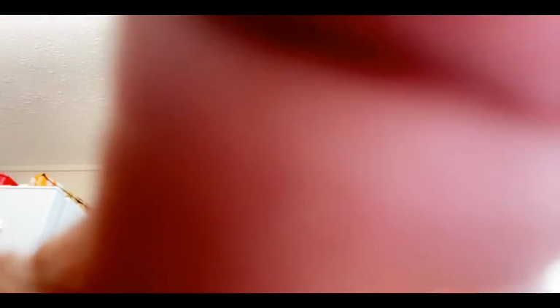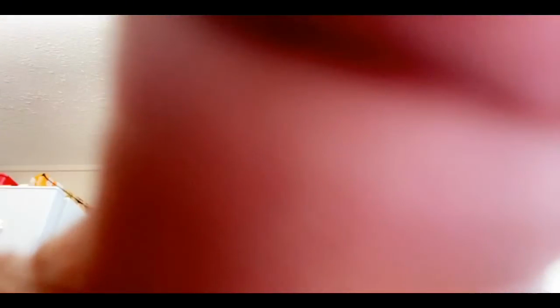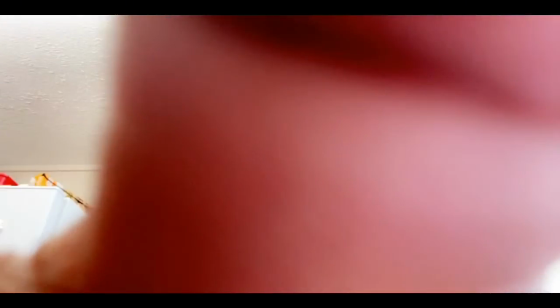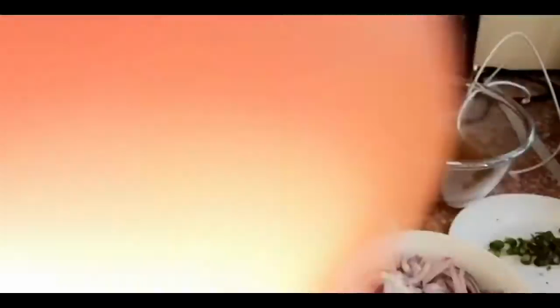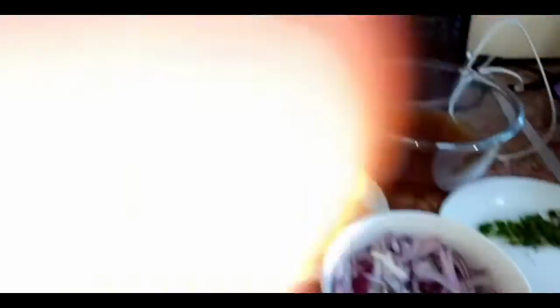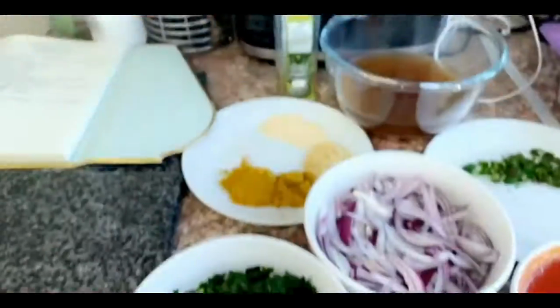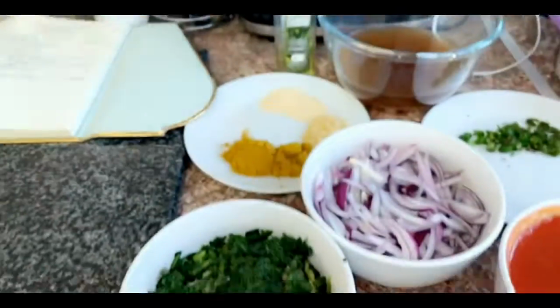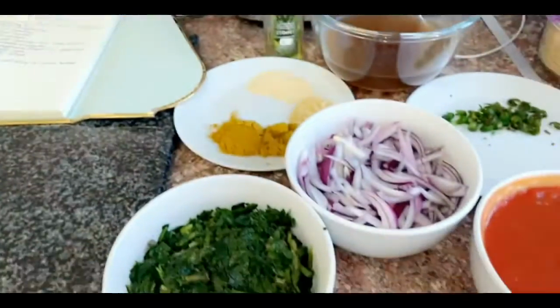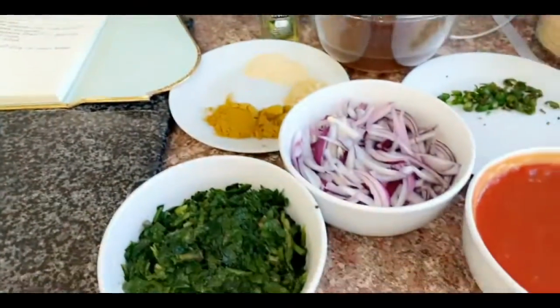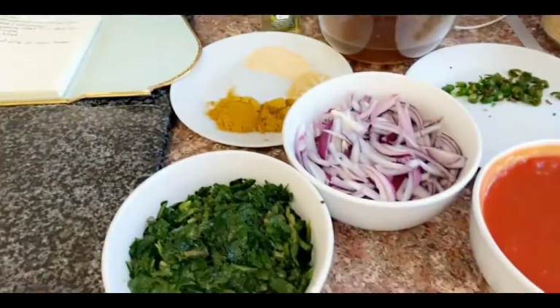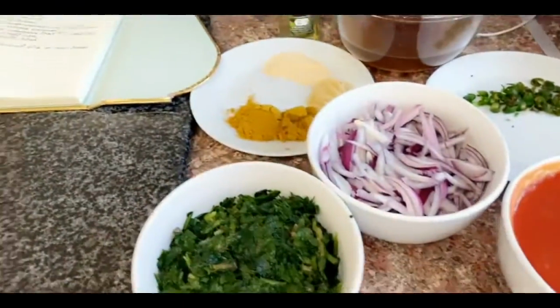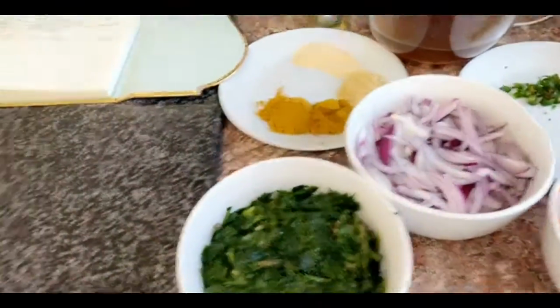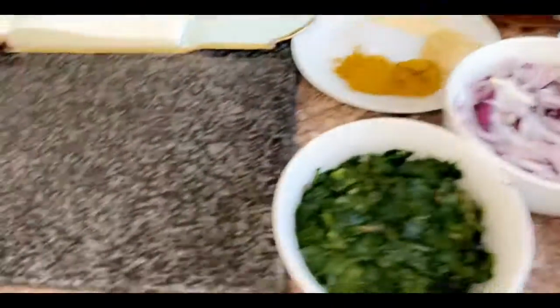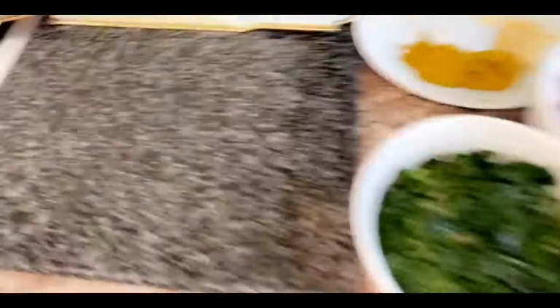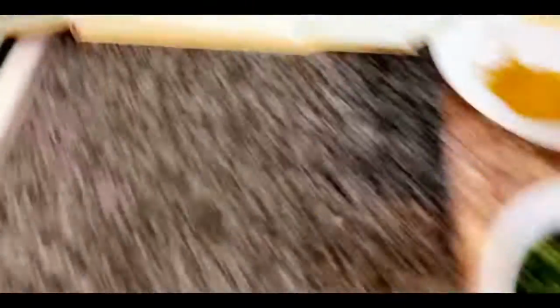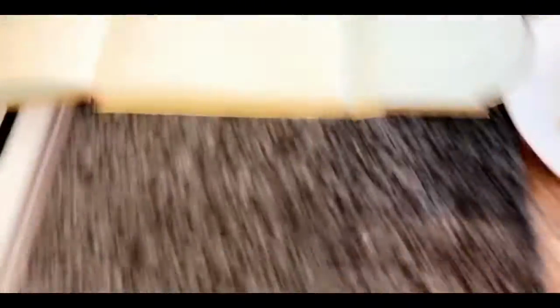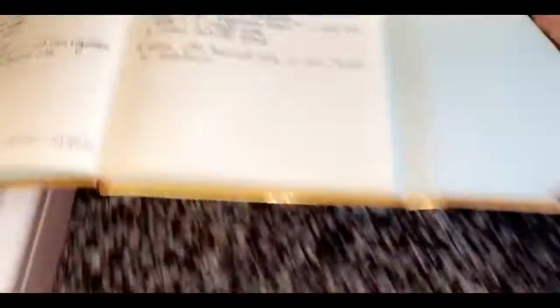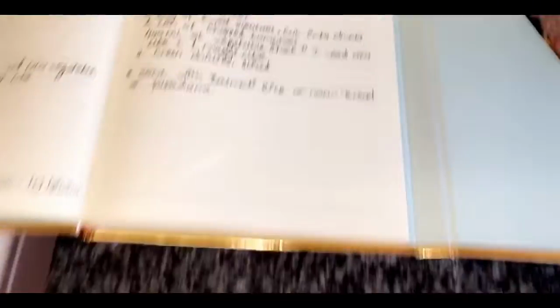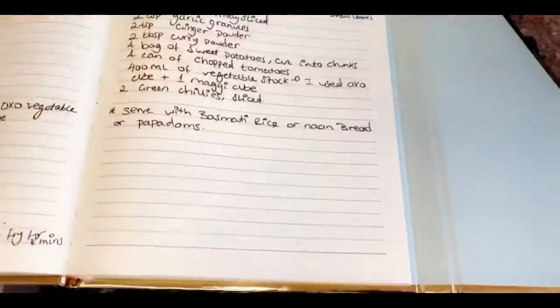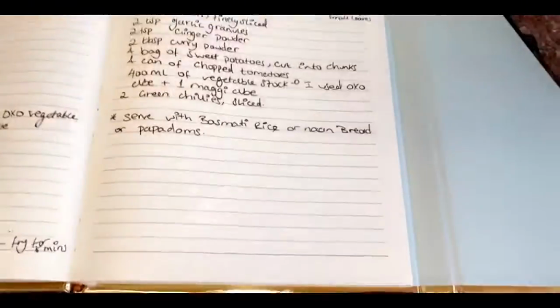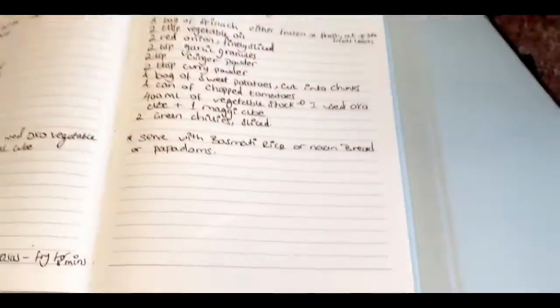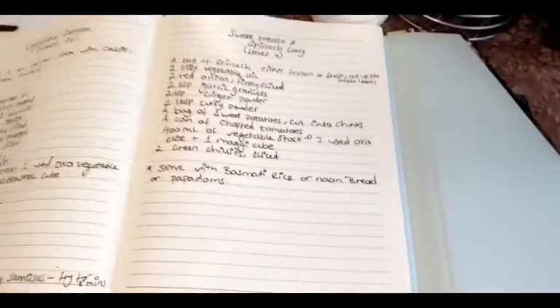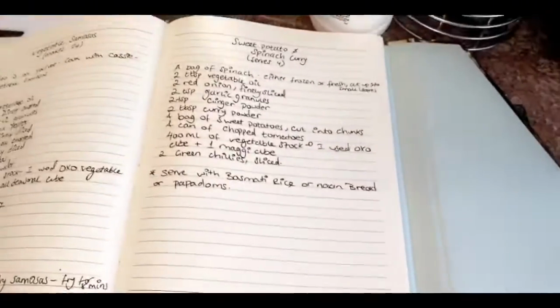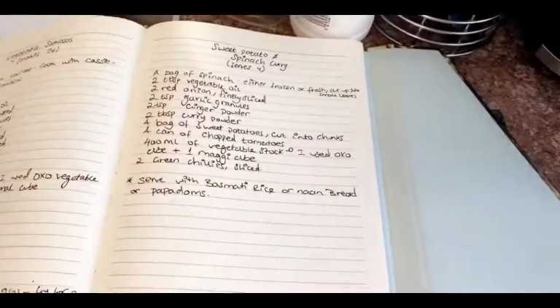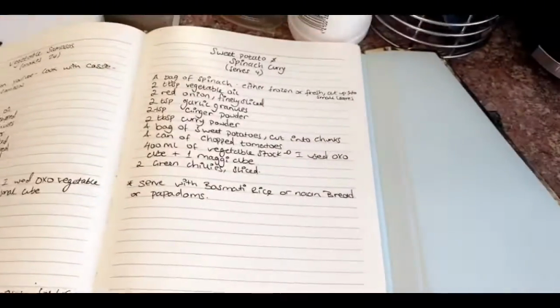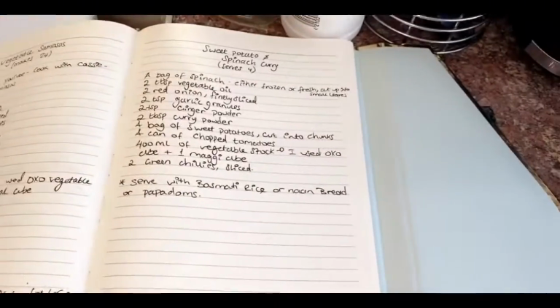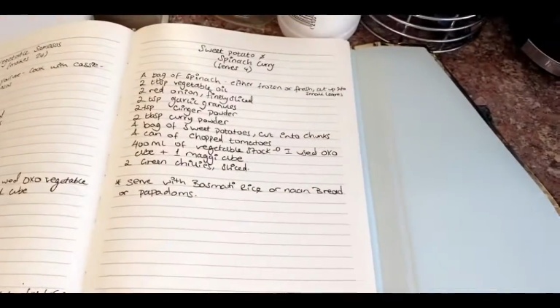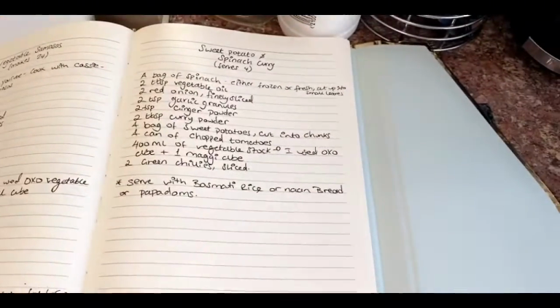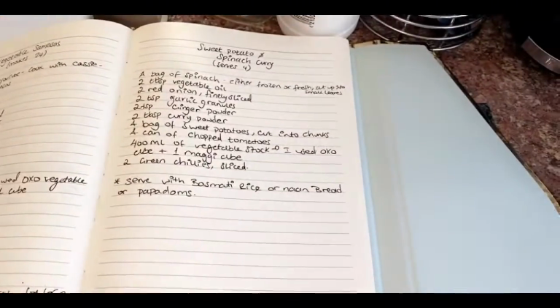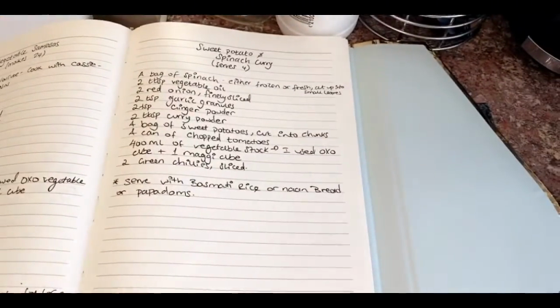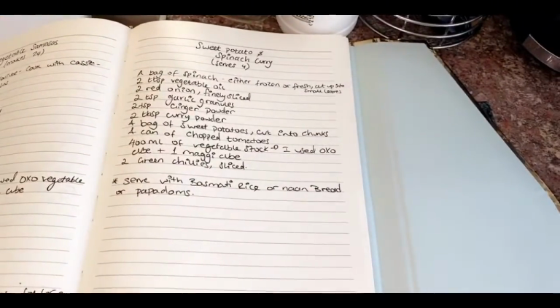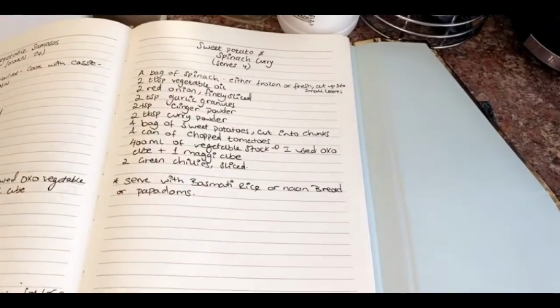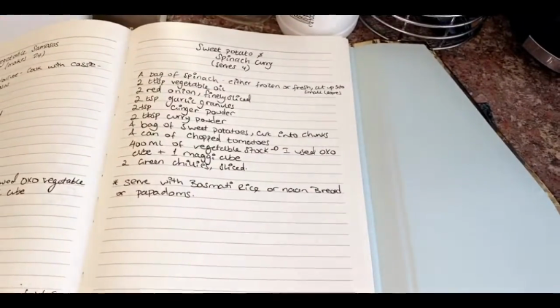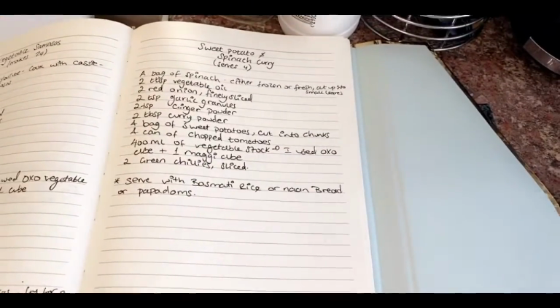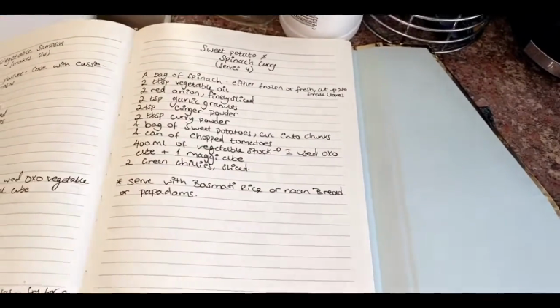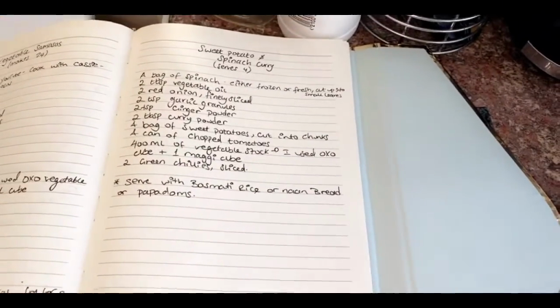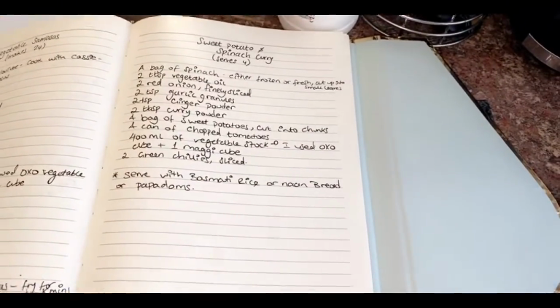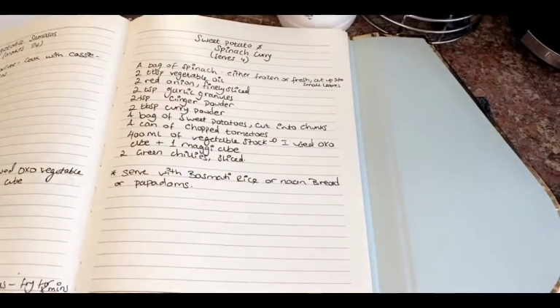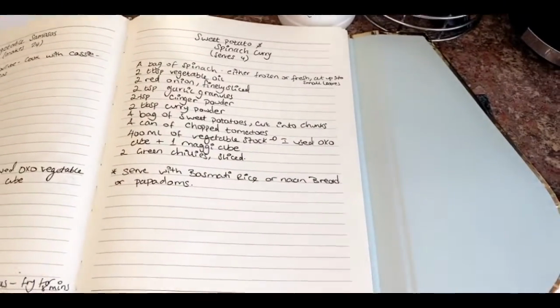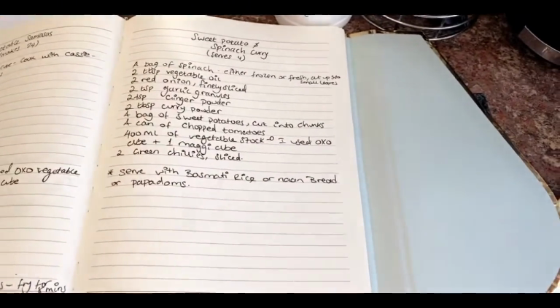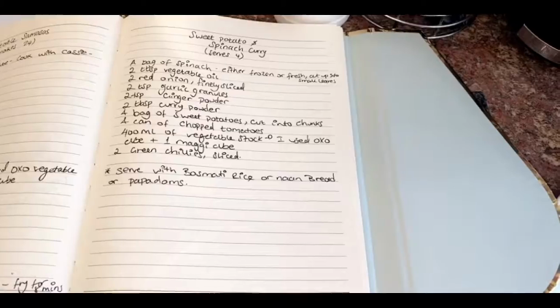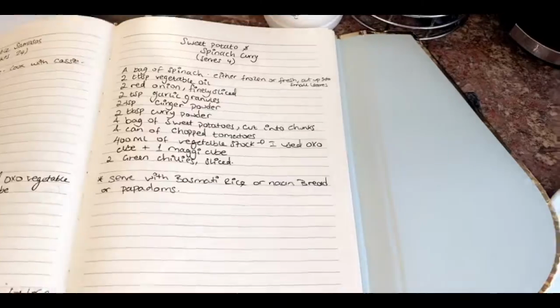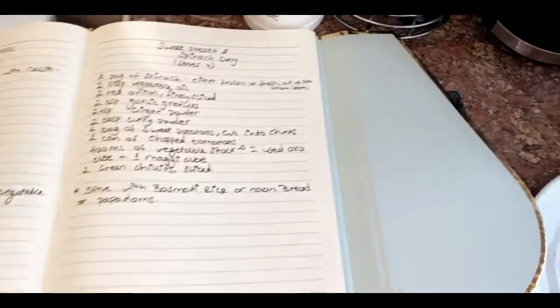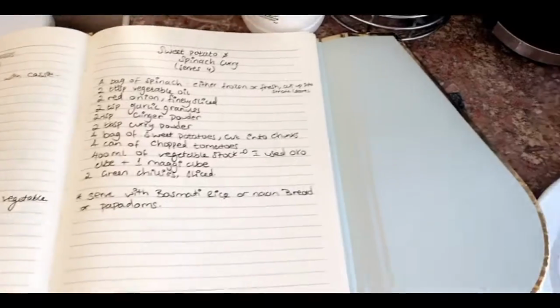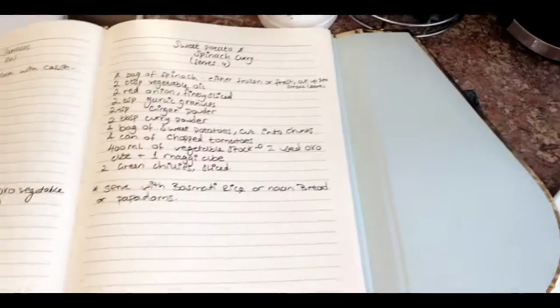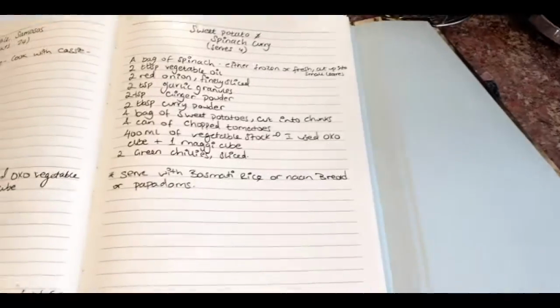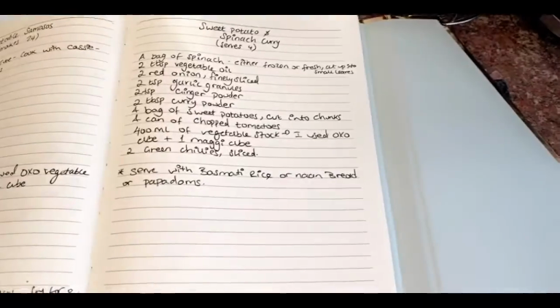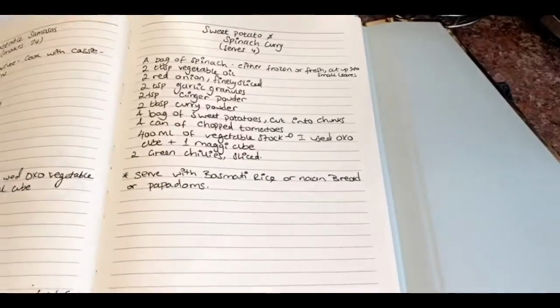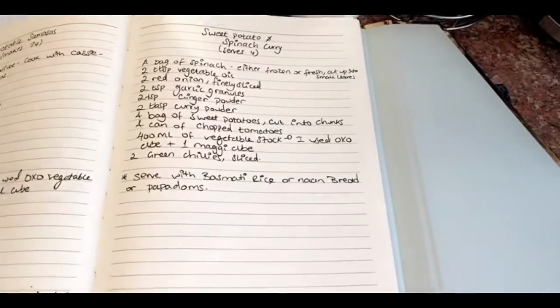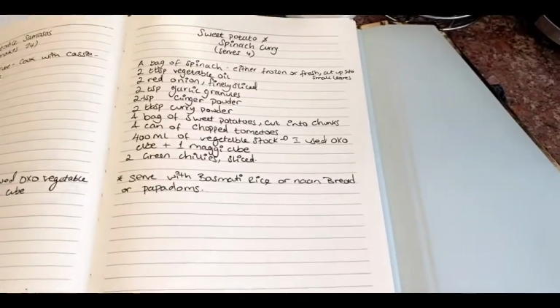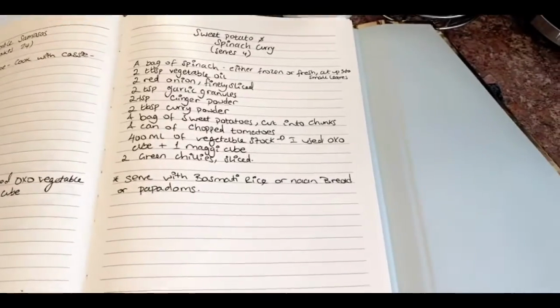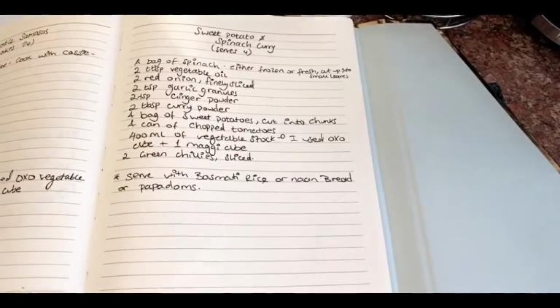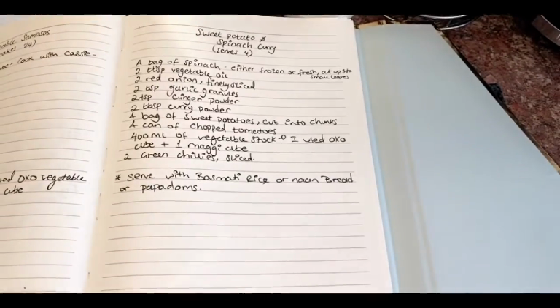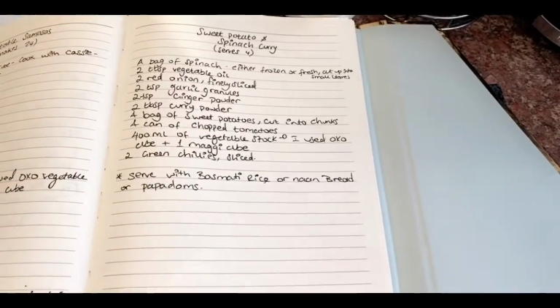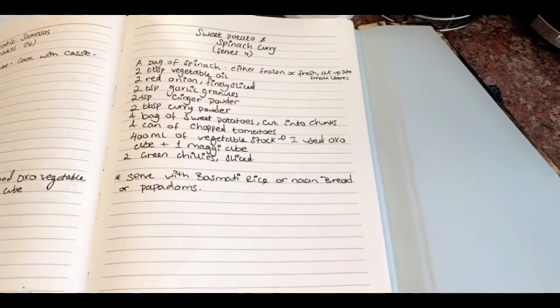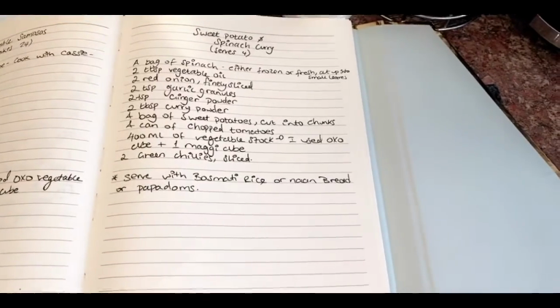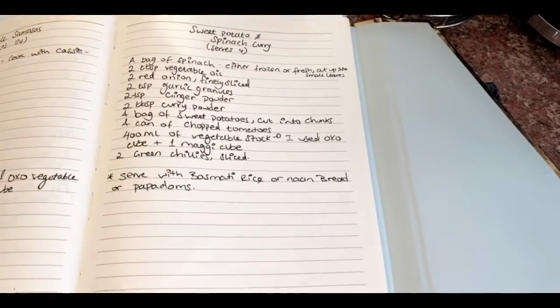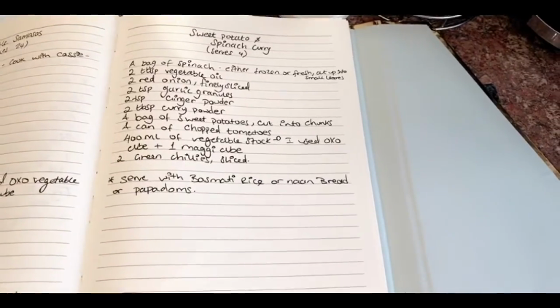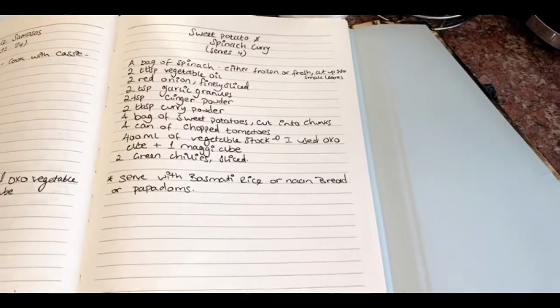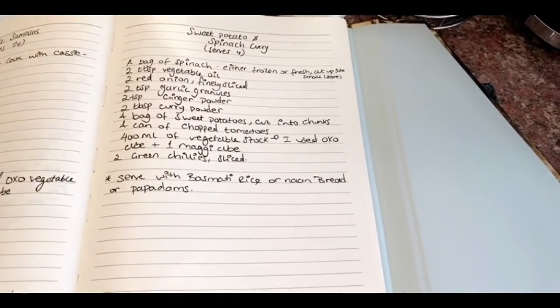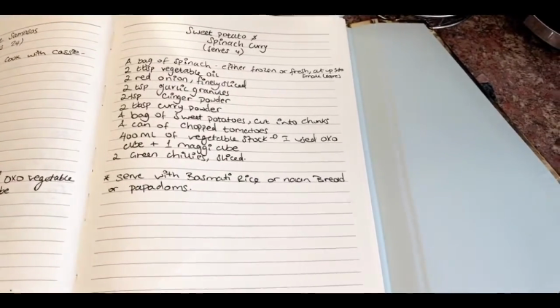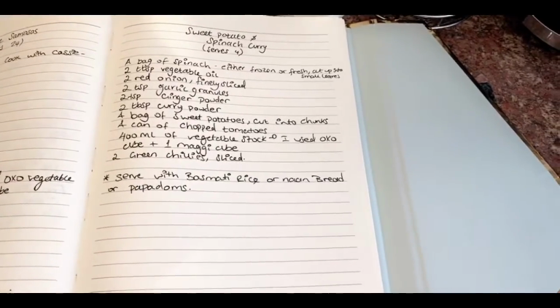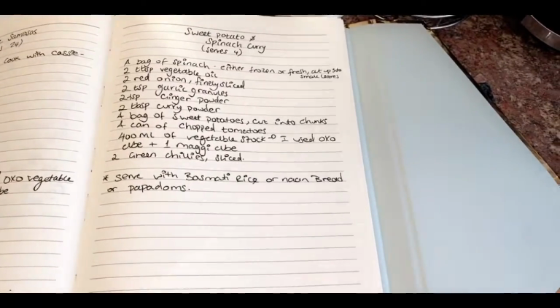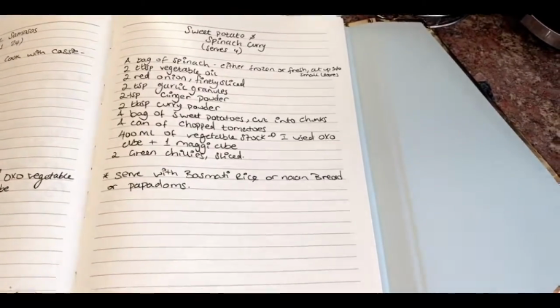So I'll be making a sweet potato and spinach curry. These are the ingredients you need for it.